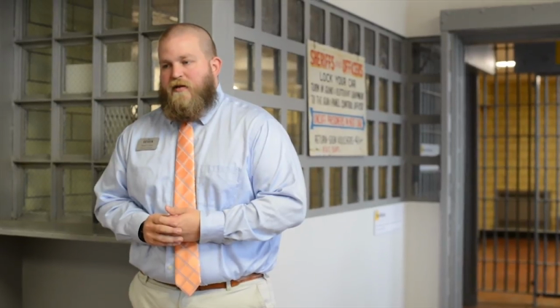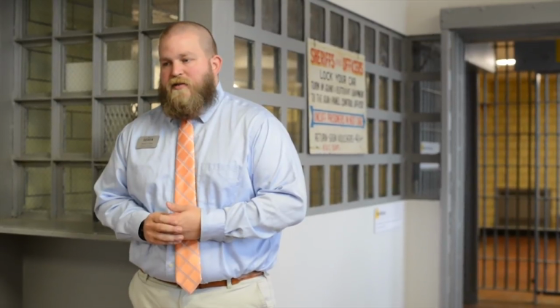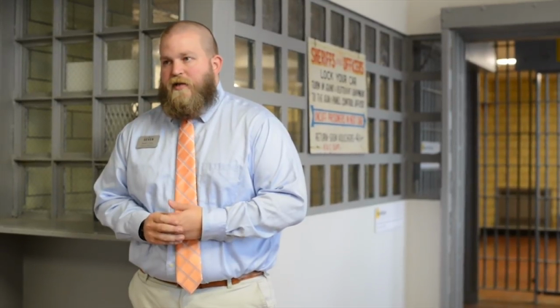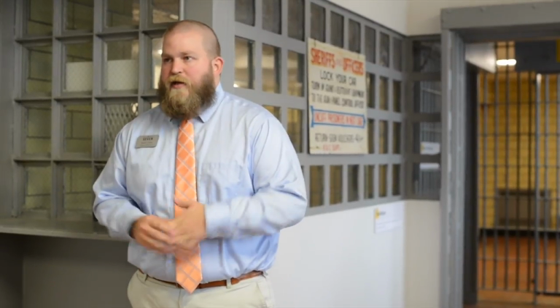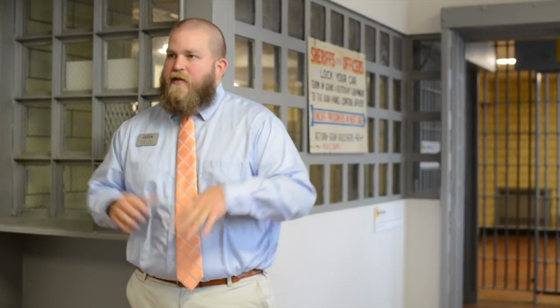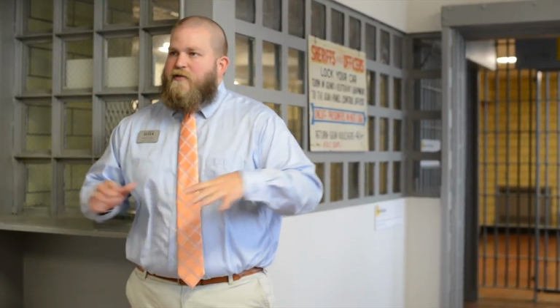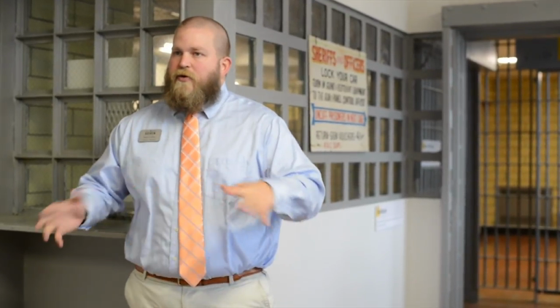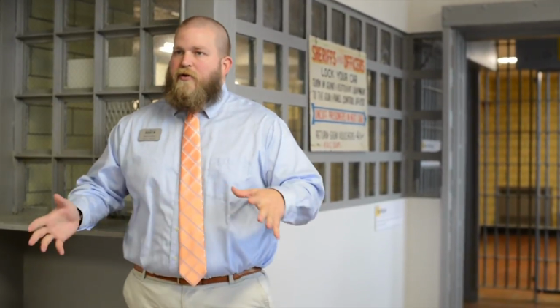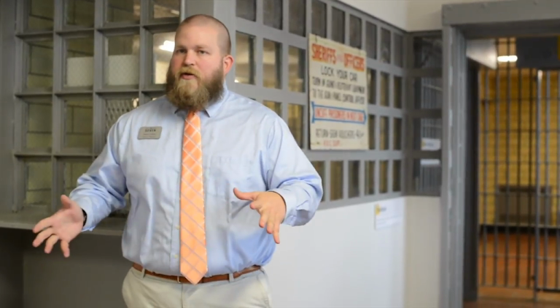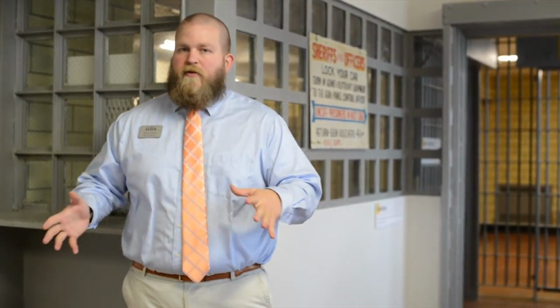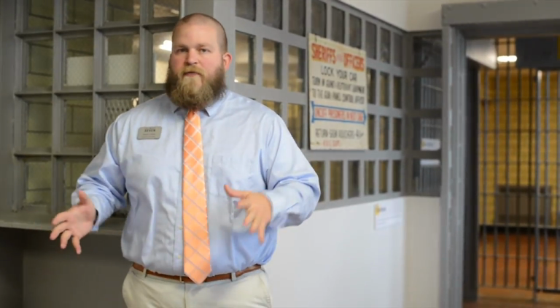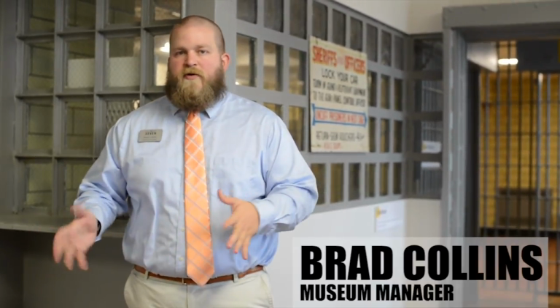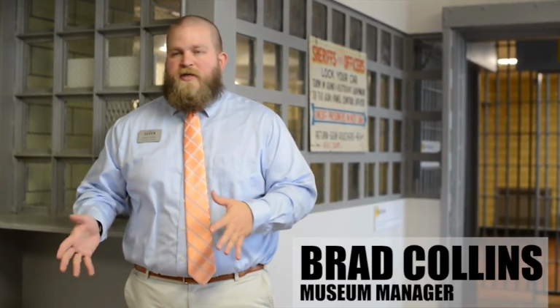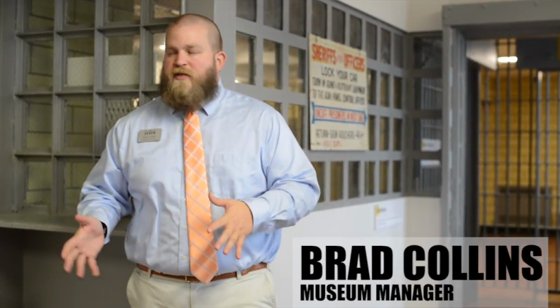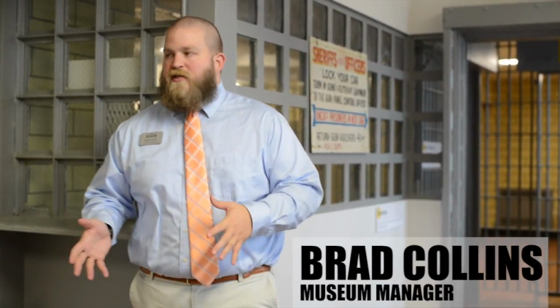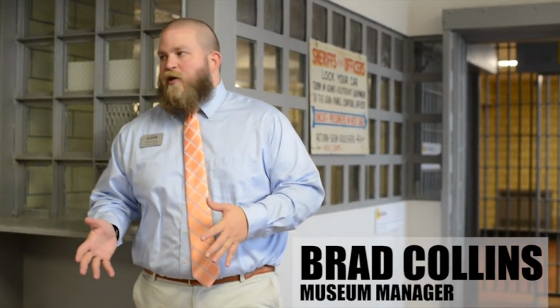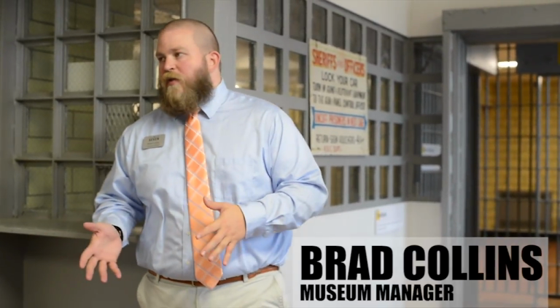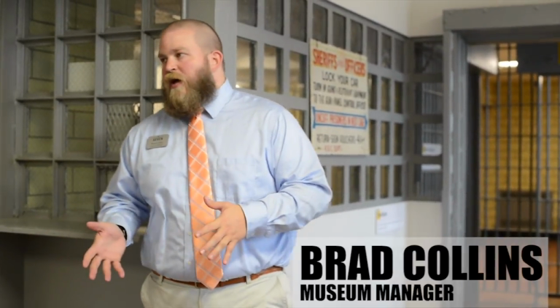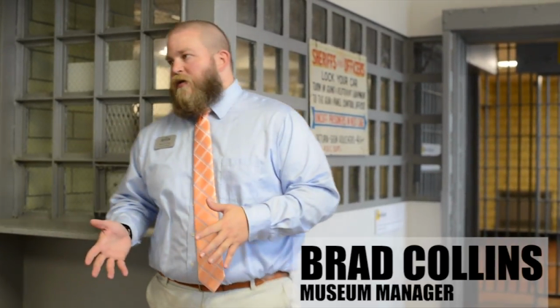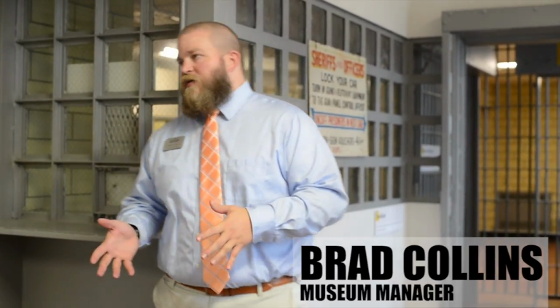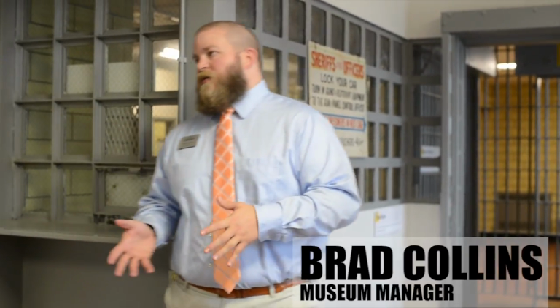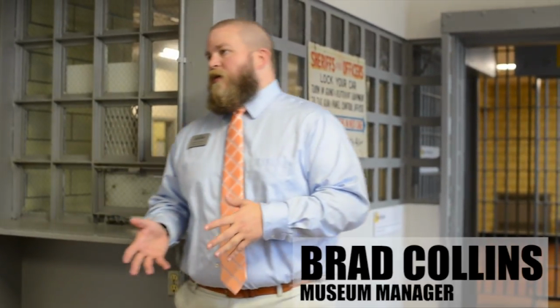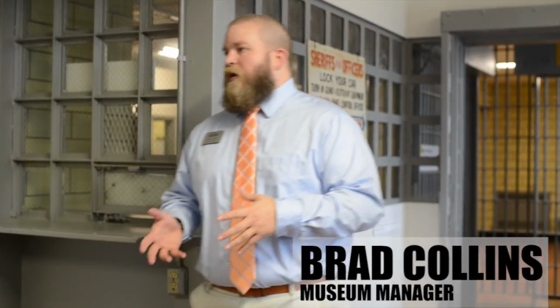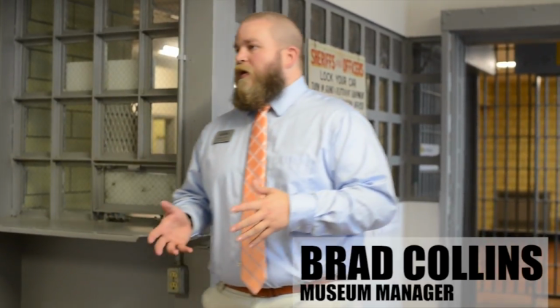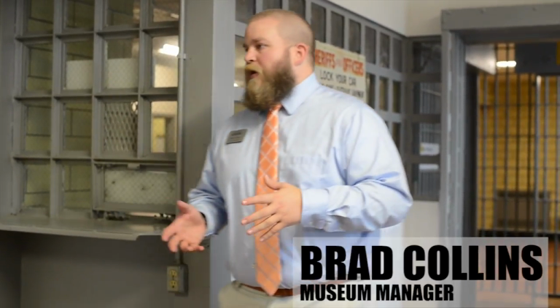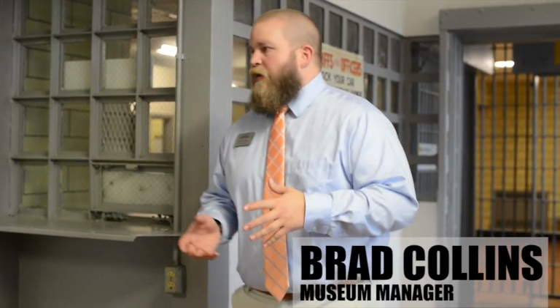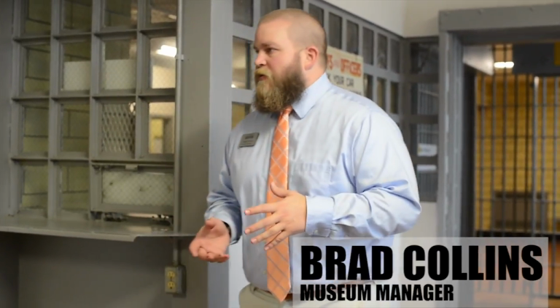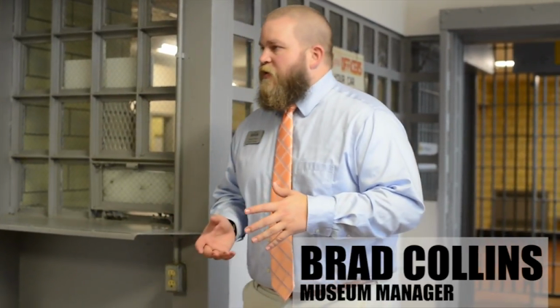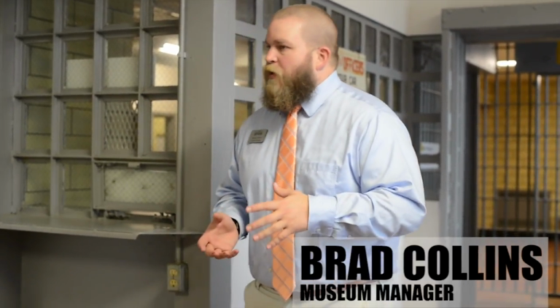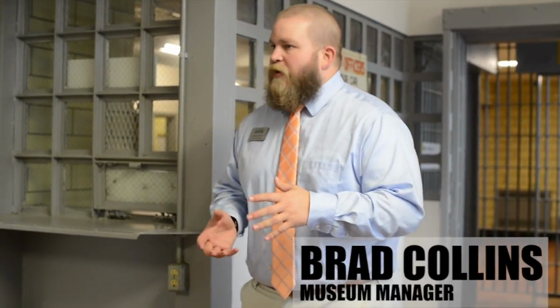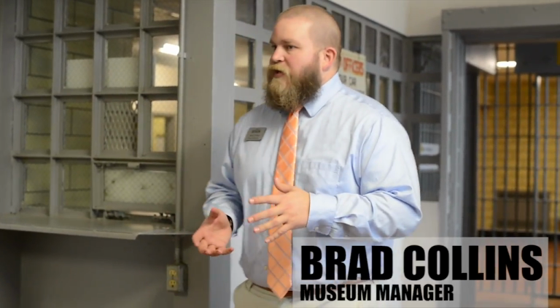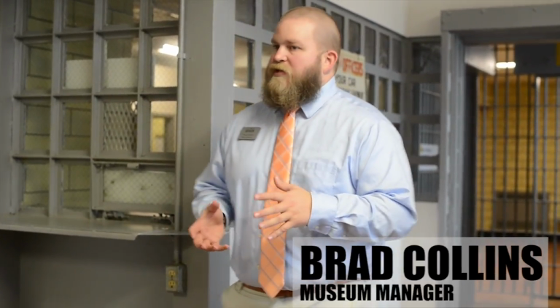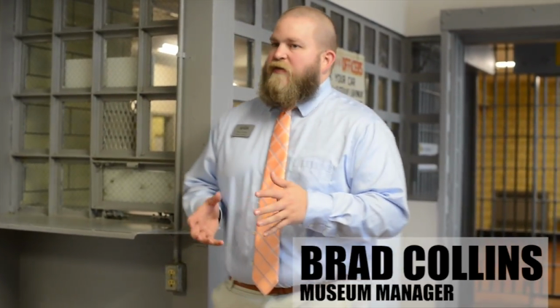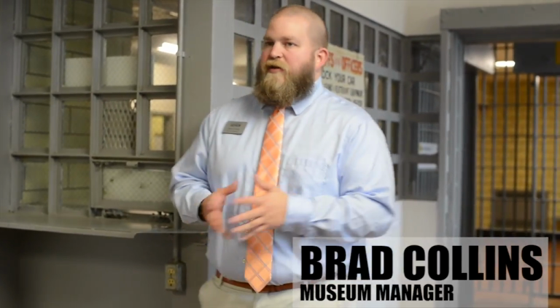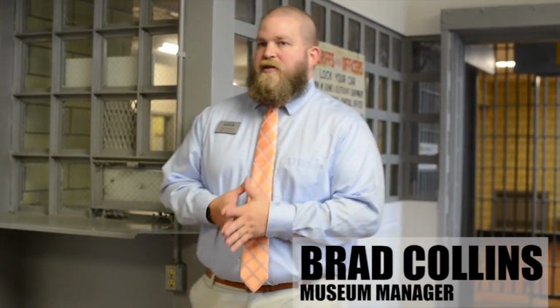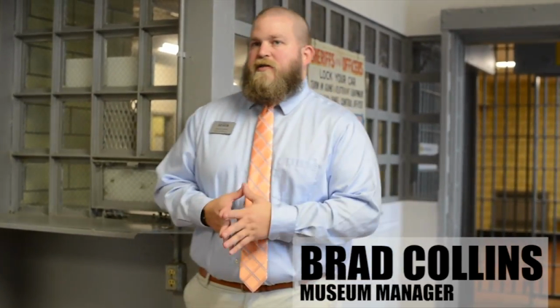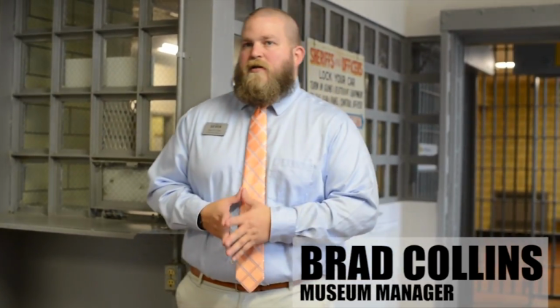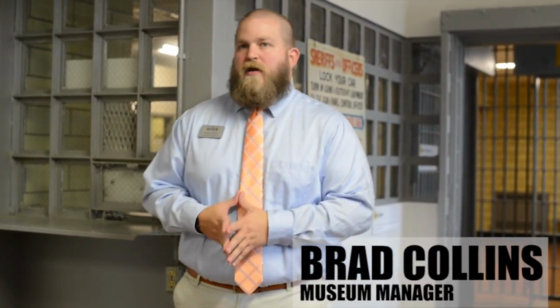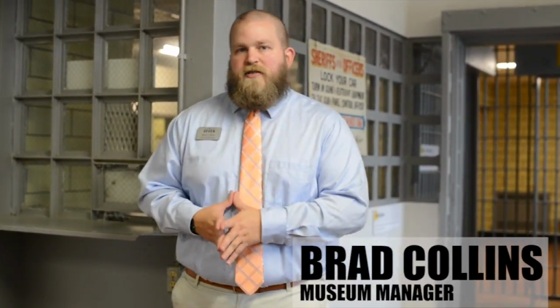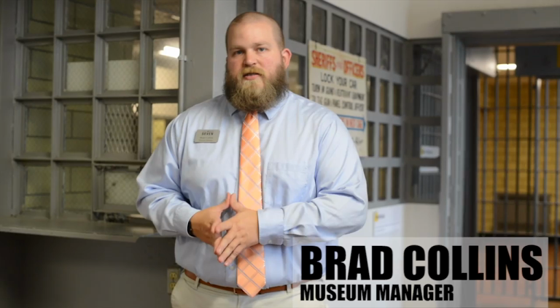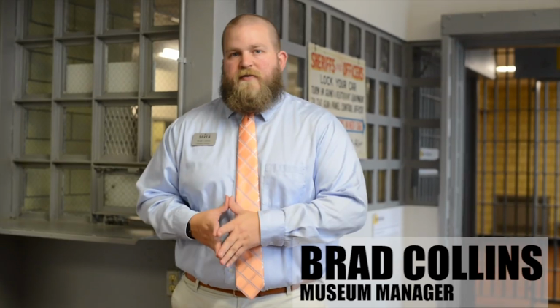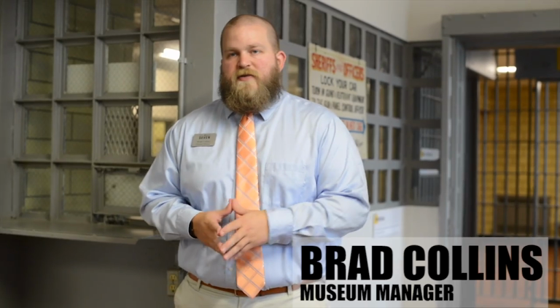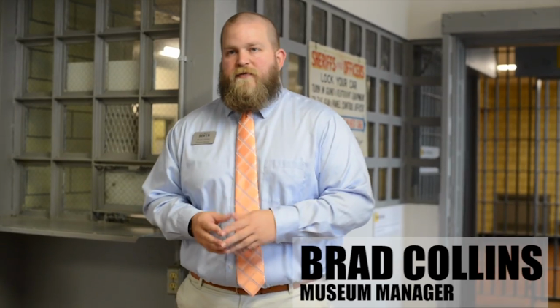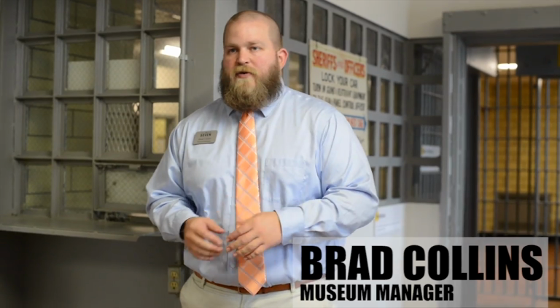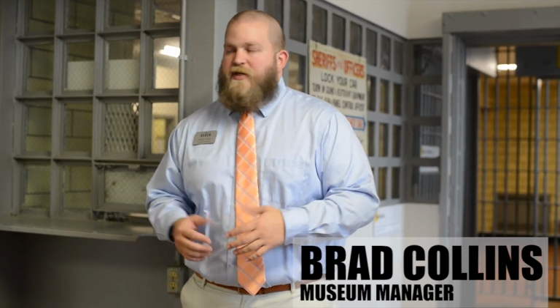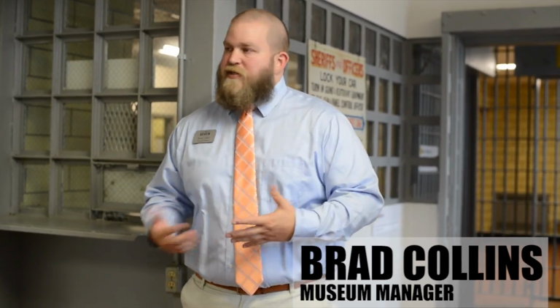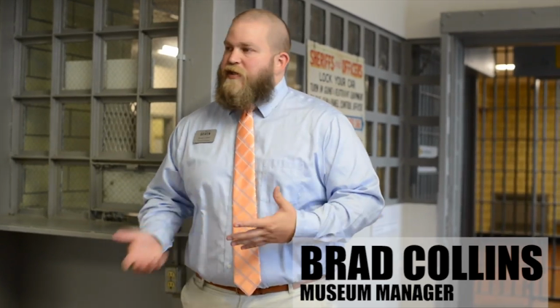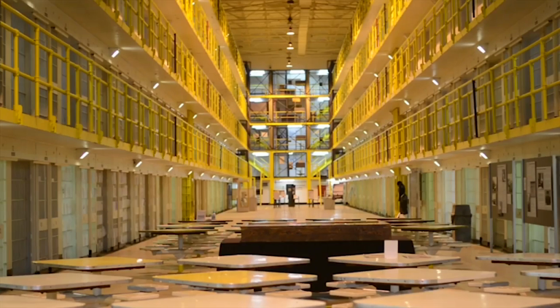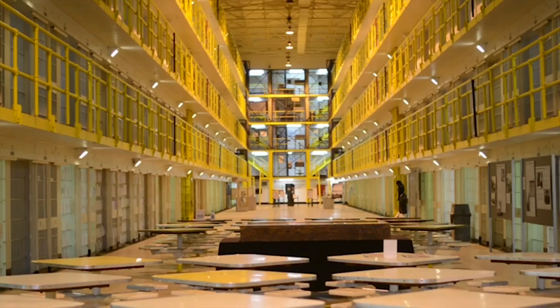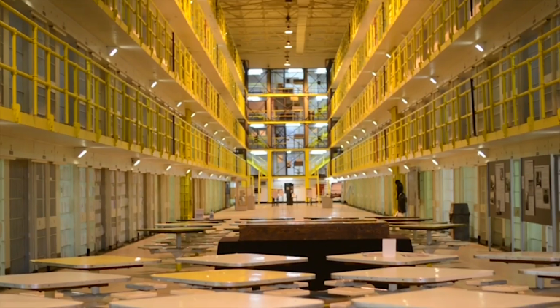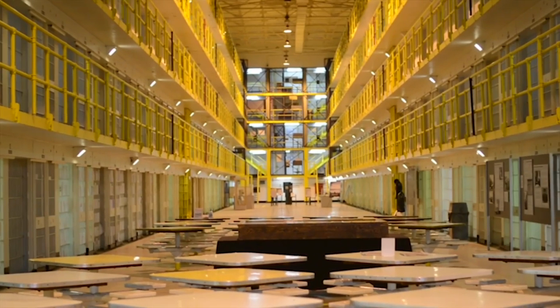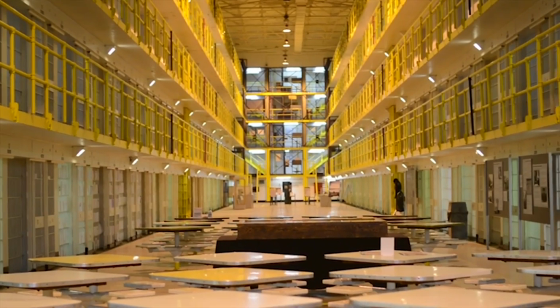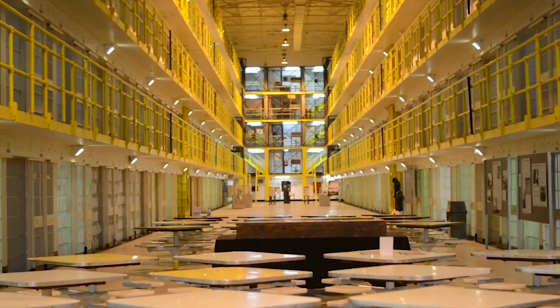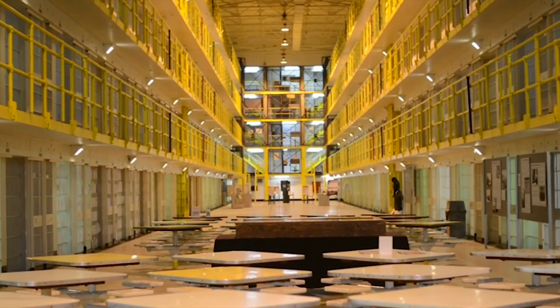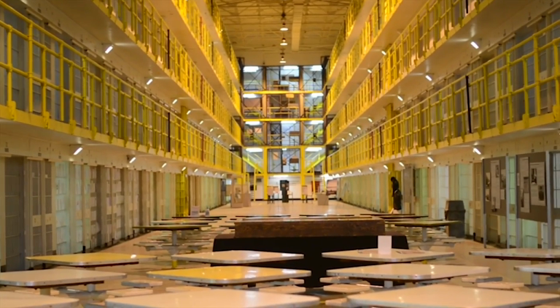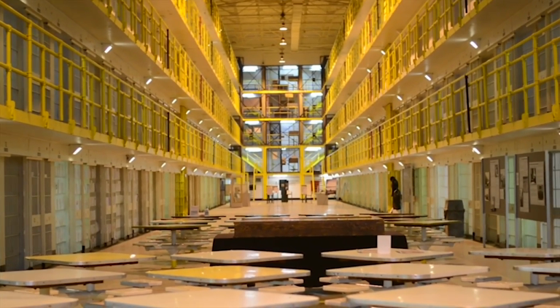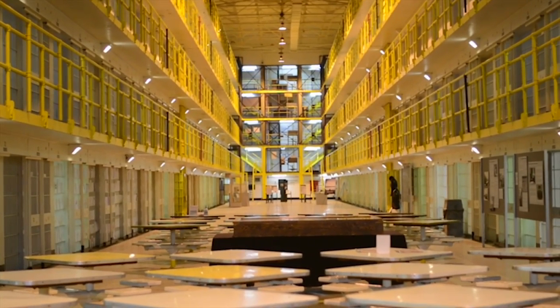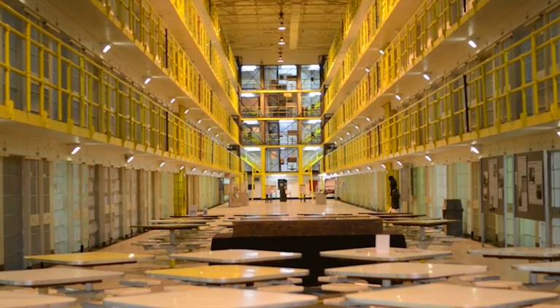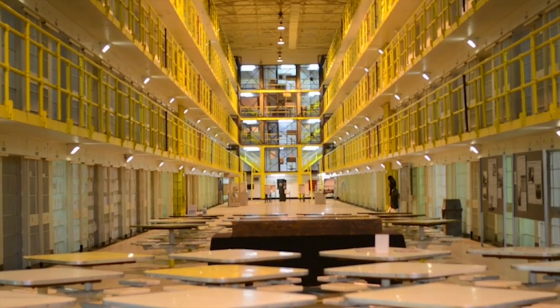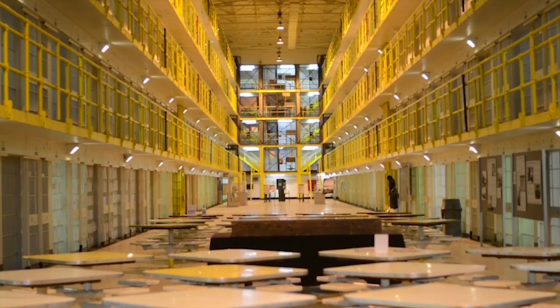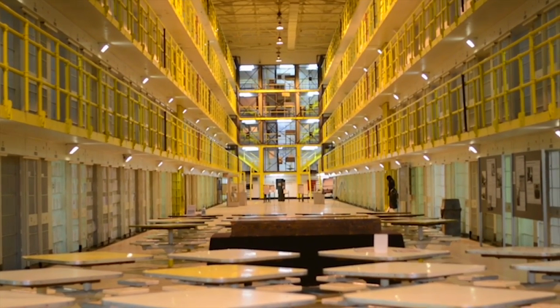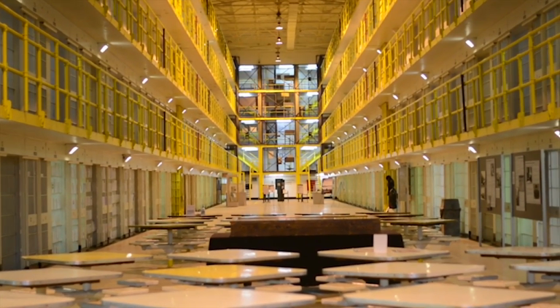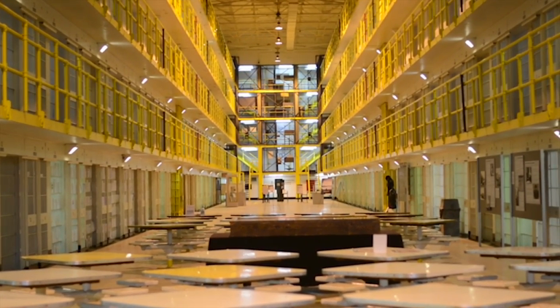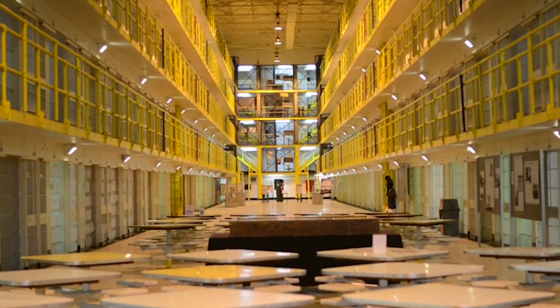In total, there are 14 cell blocks, and cell block 7 is the largest of those 14 cell blocks with over 500 cells.